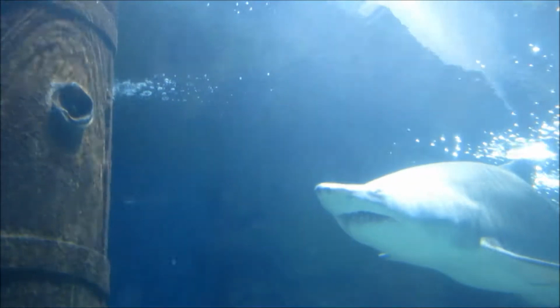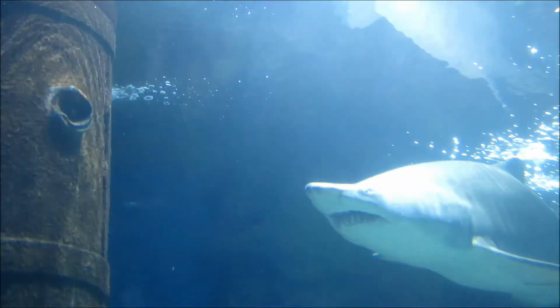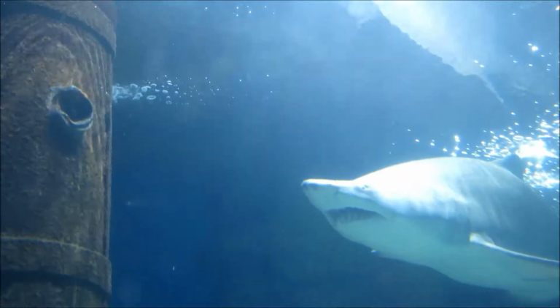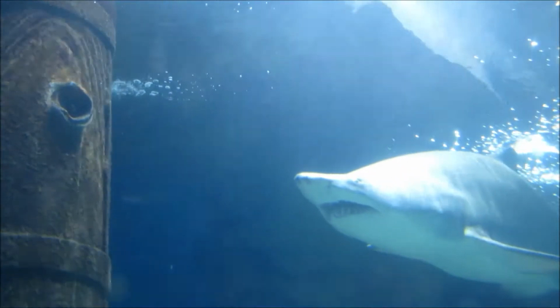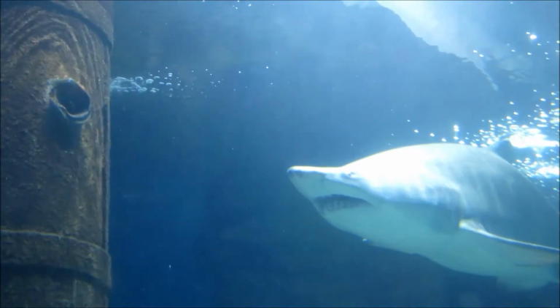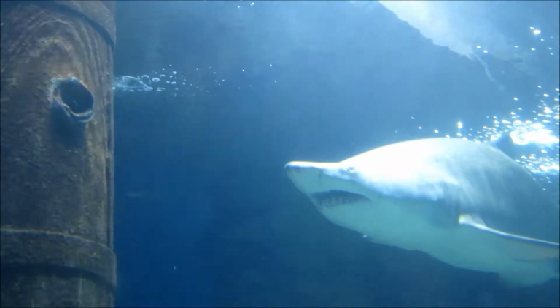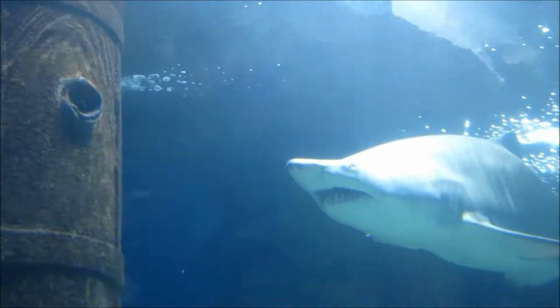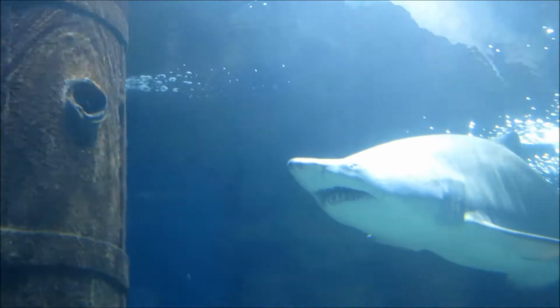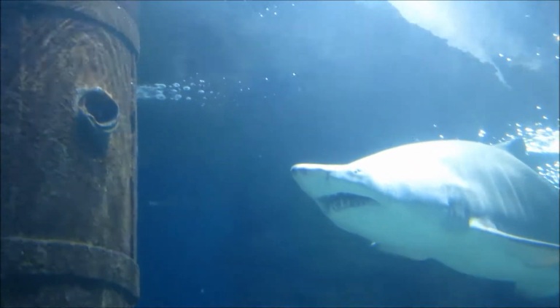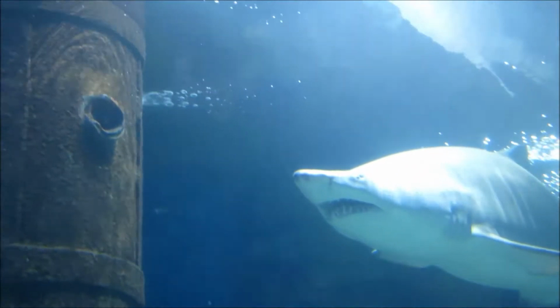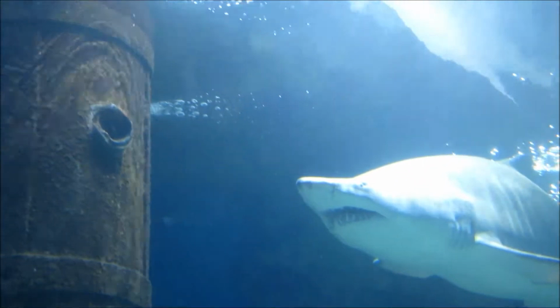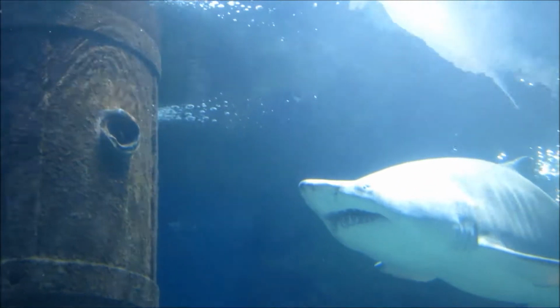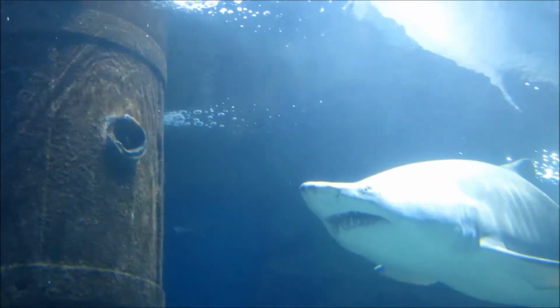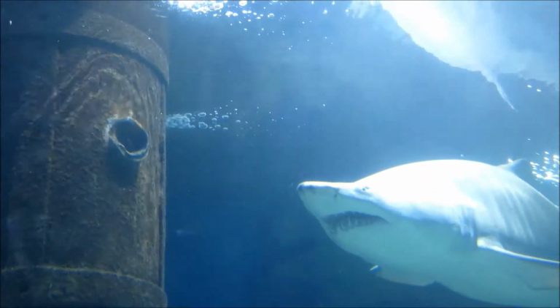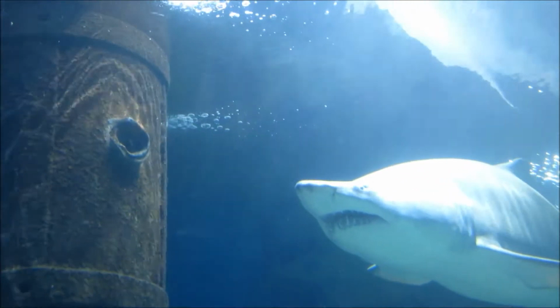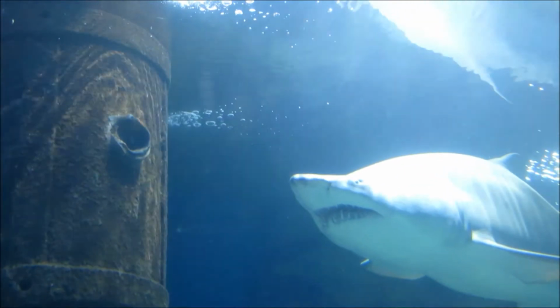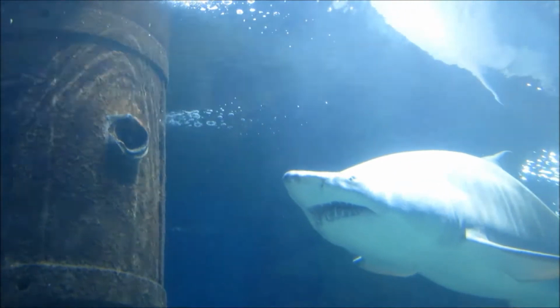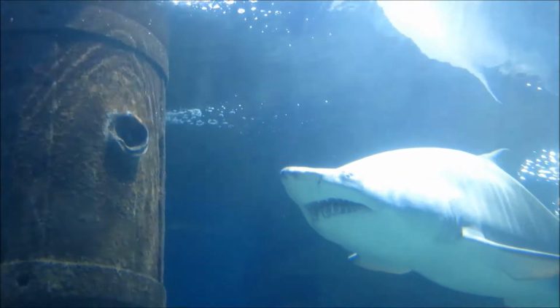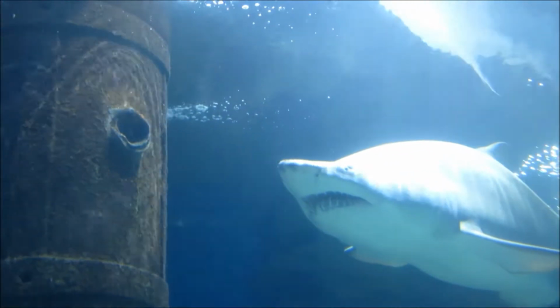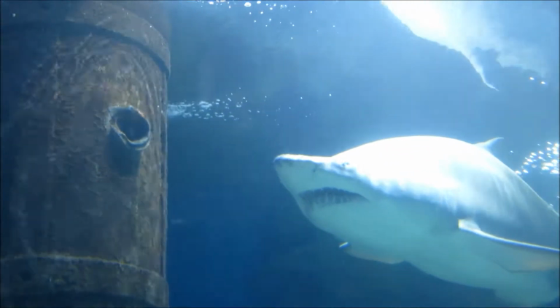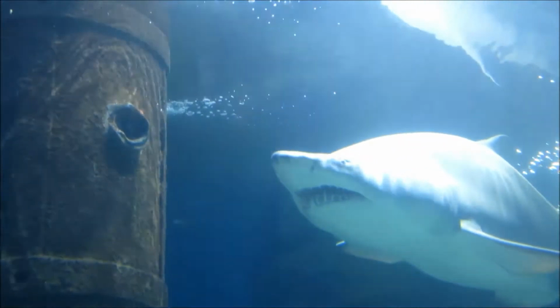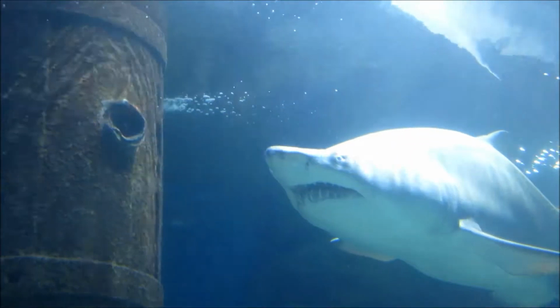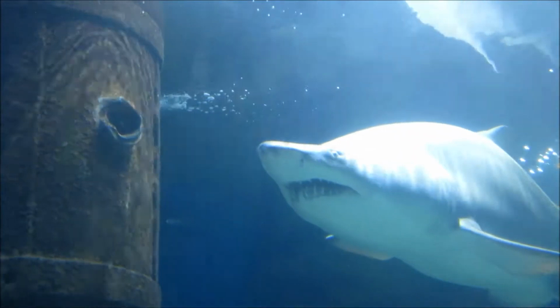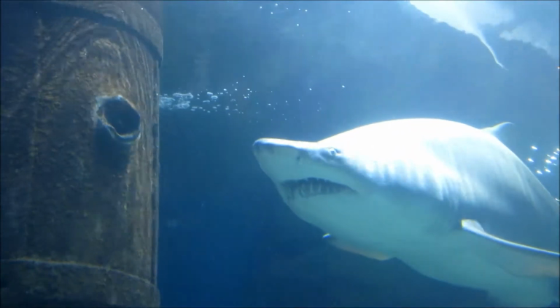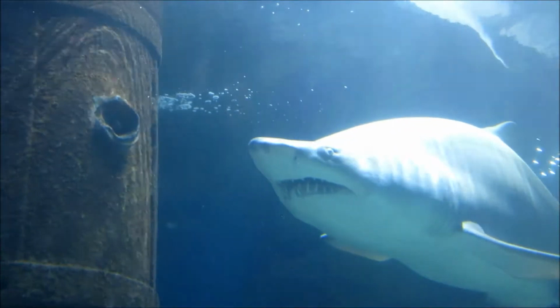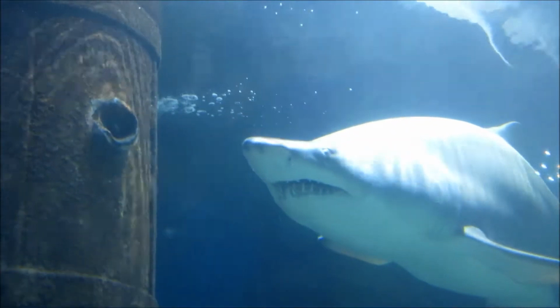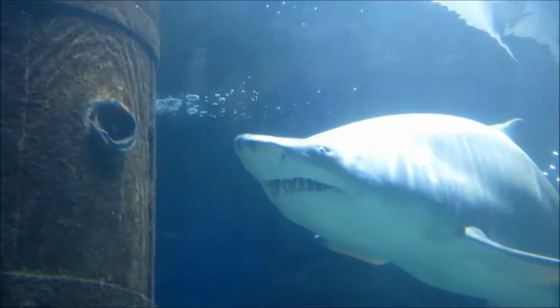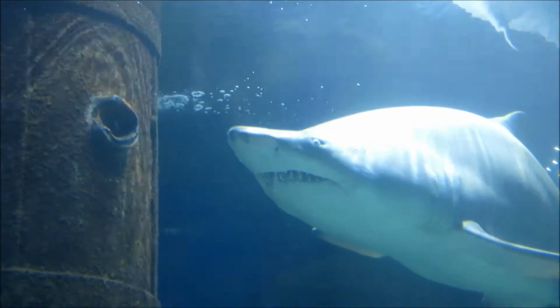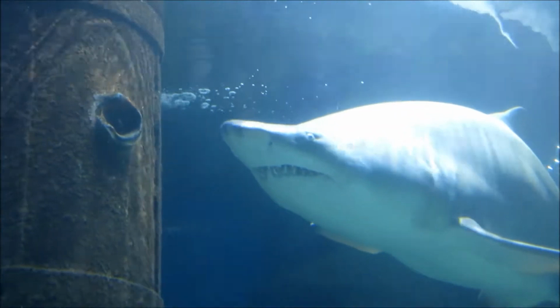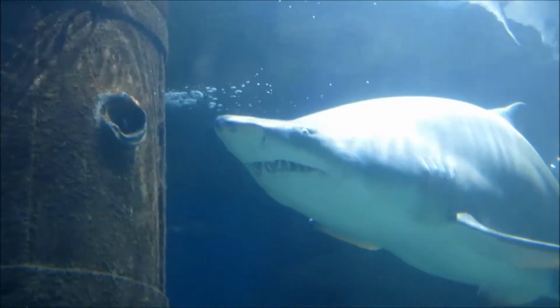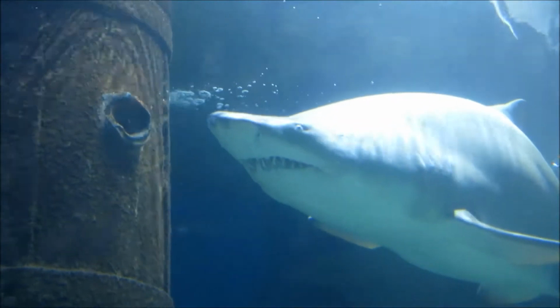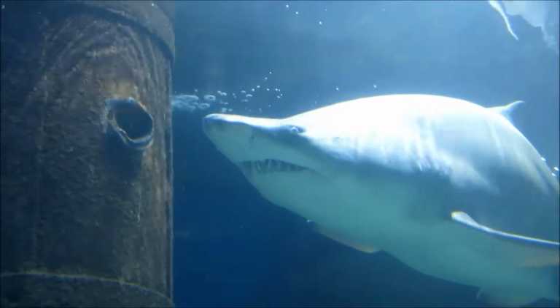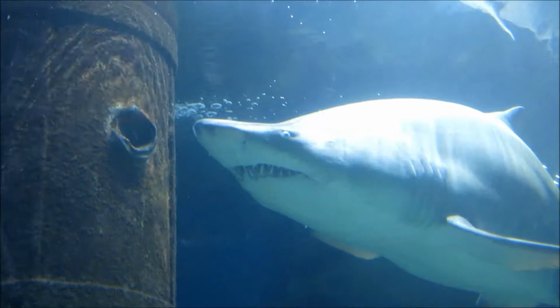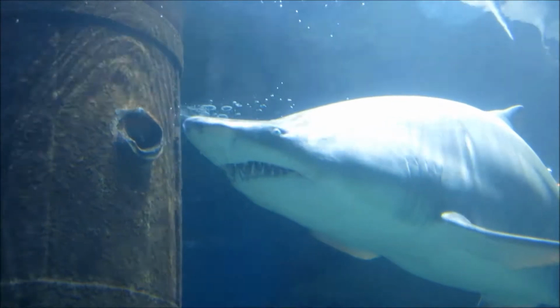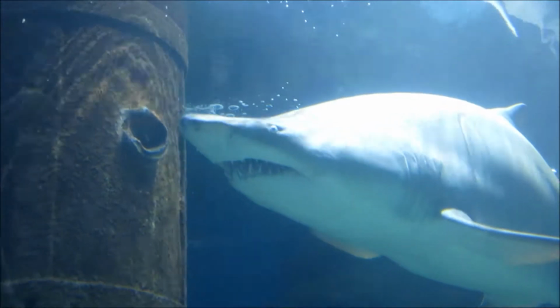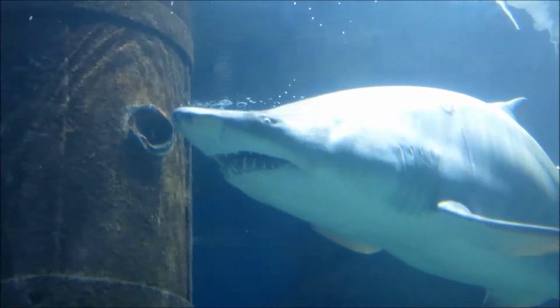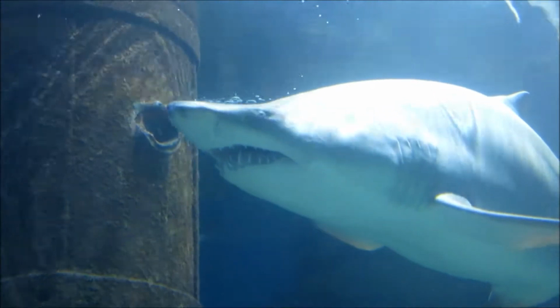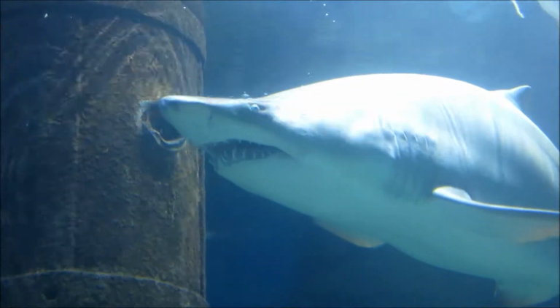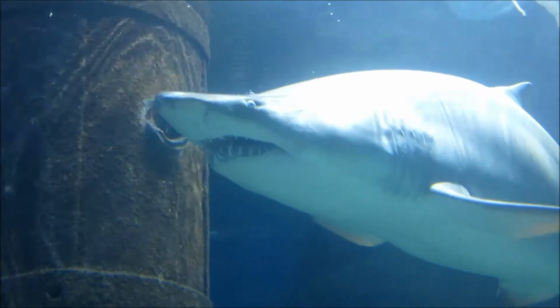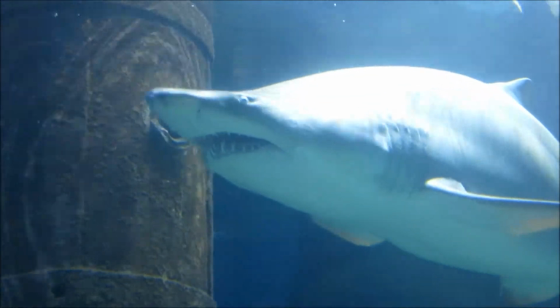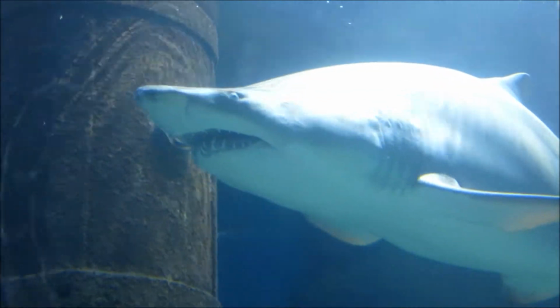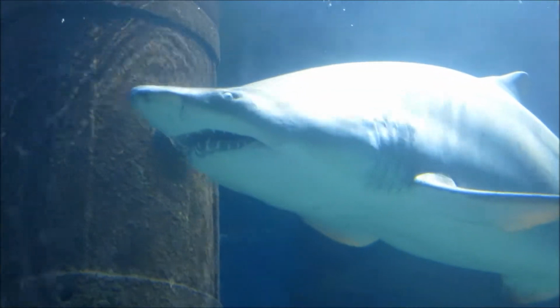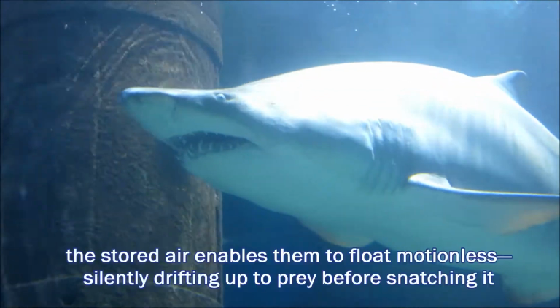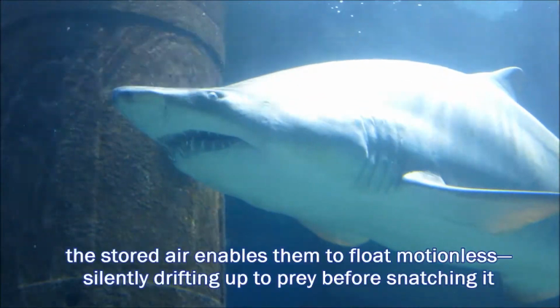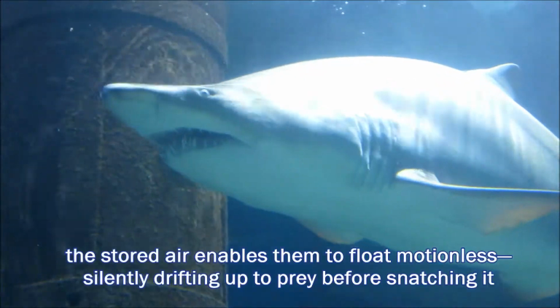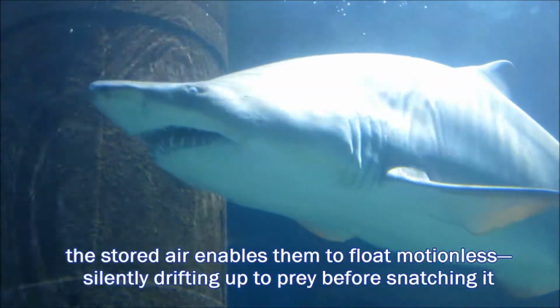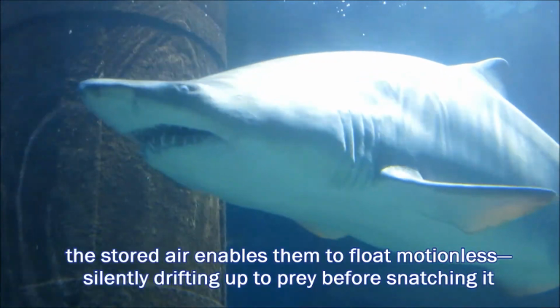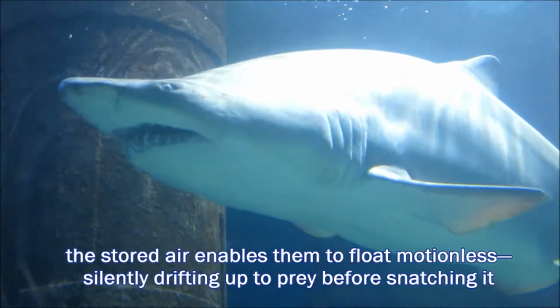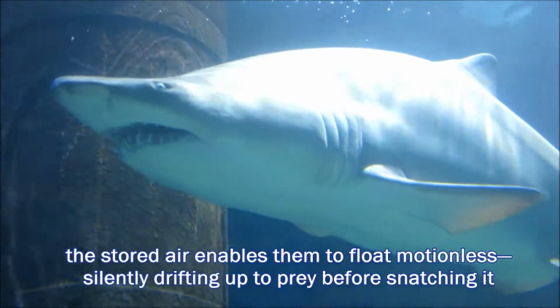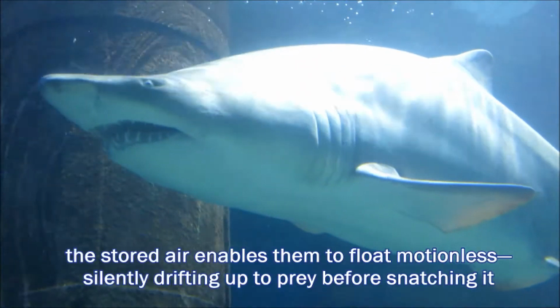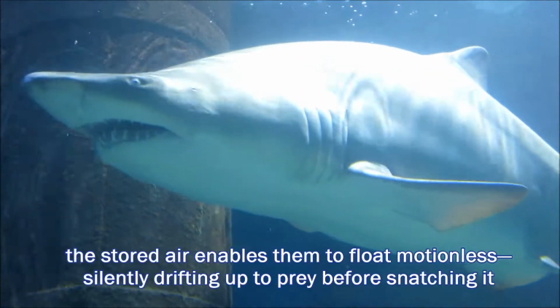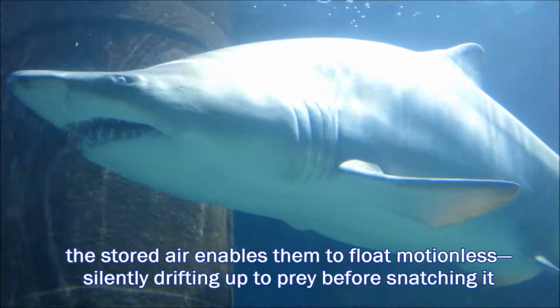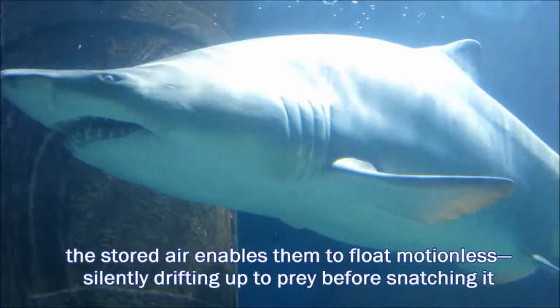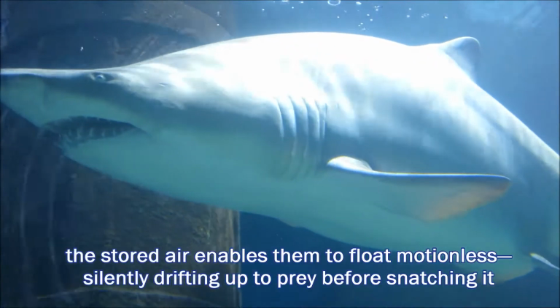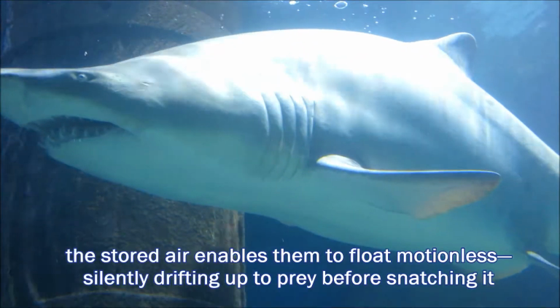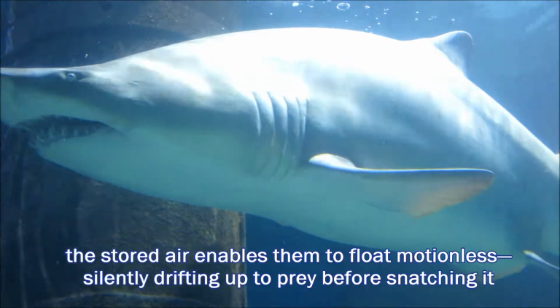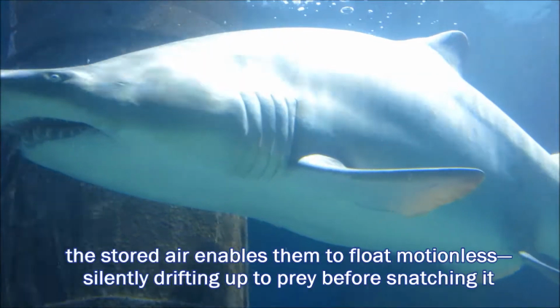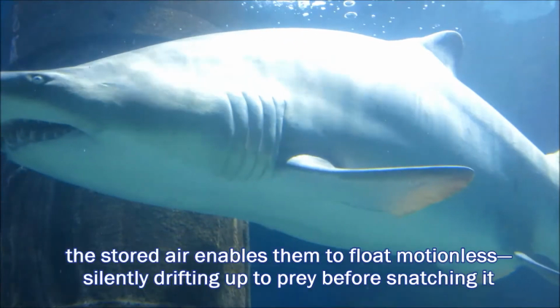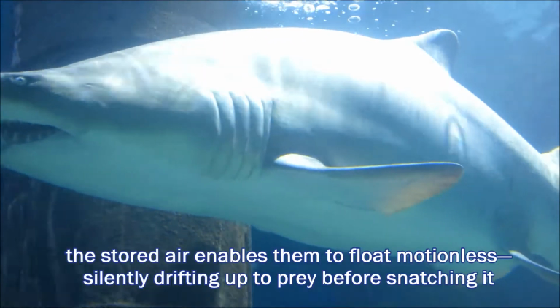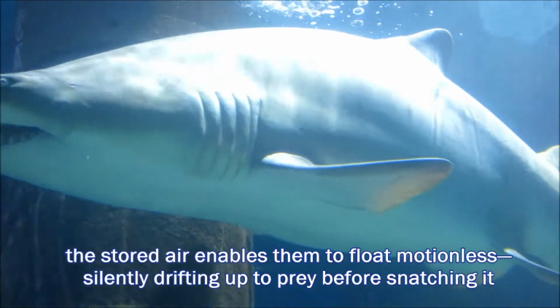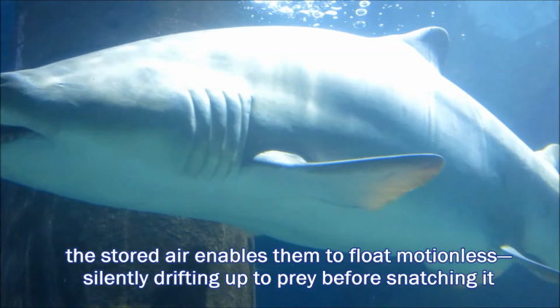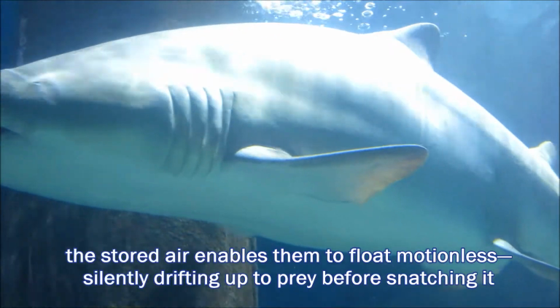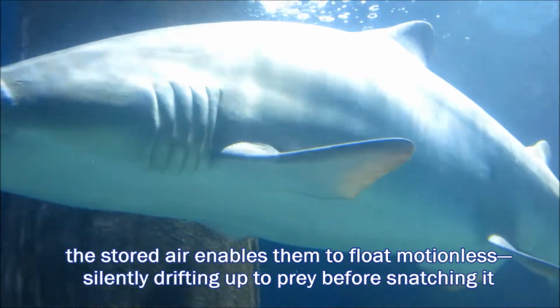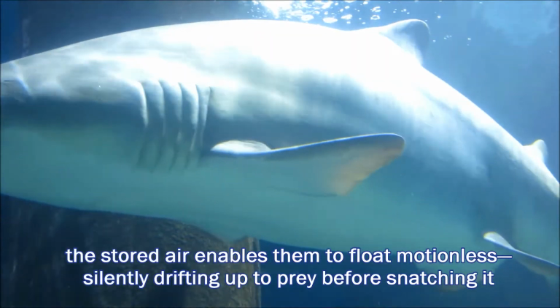Sand tiger sharks have this unique ability among sharks in that they can engulf surface air and store it in their stomachs for added buoyancy.